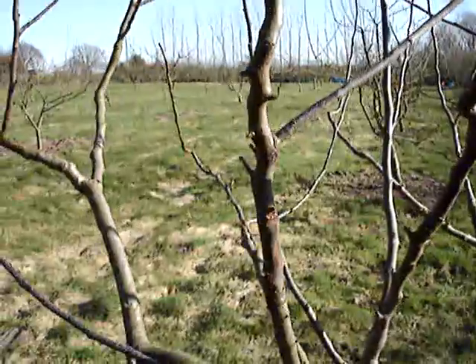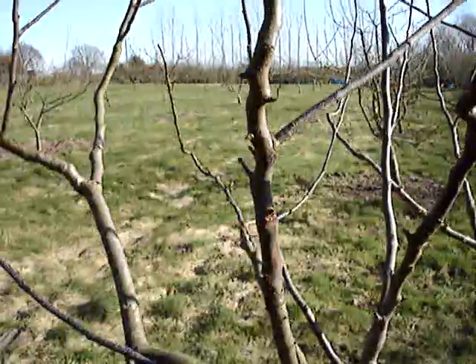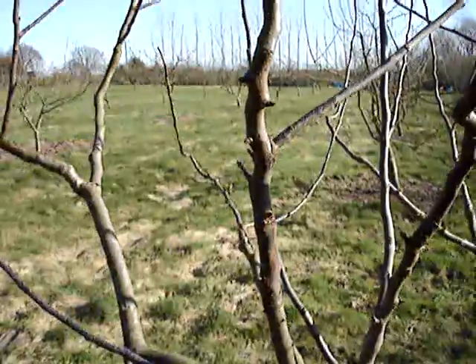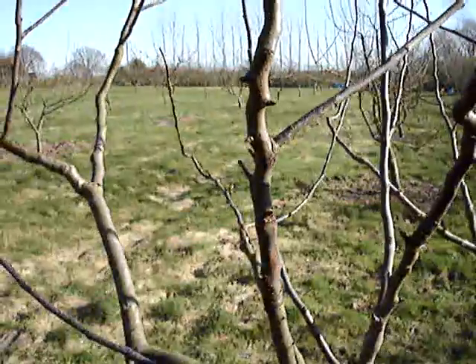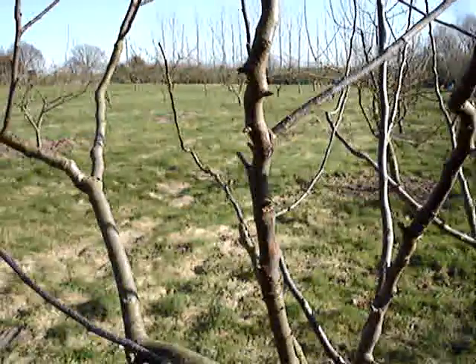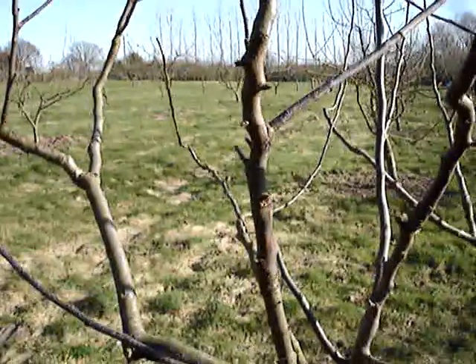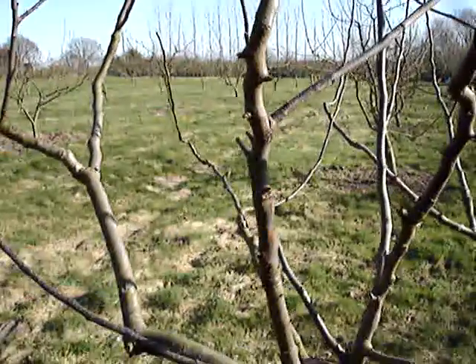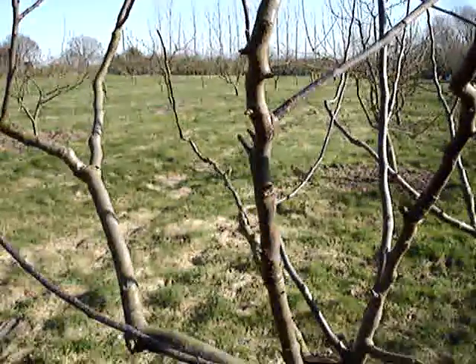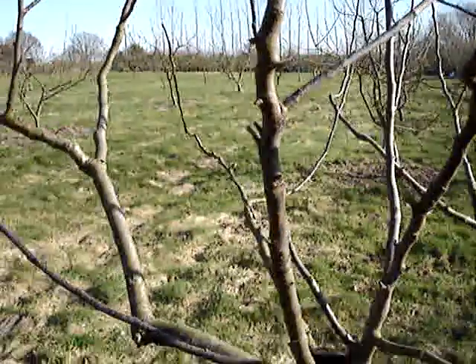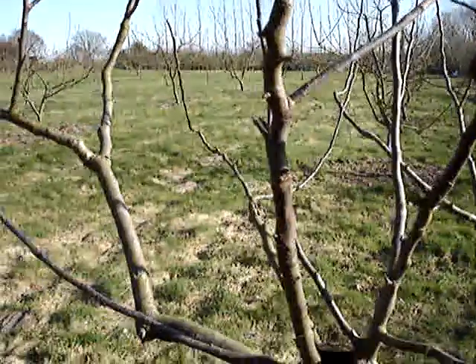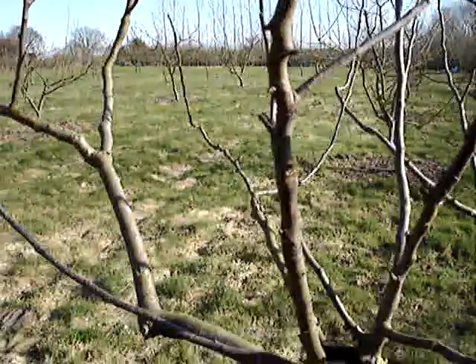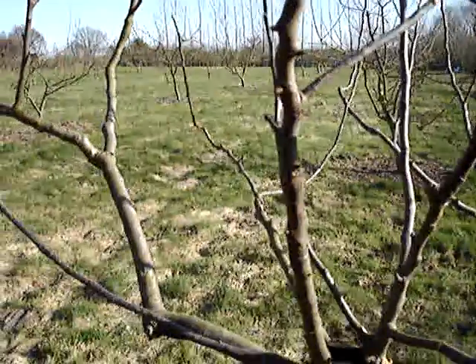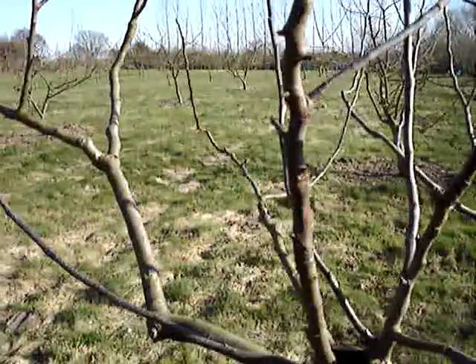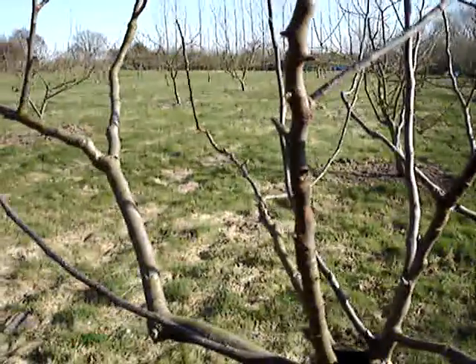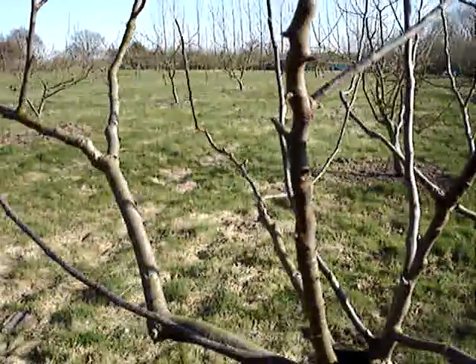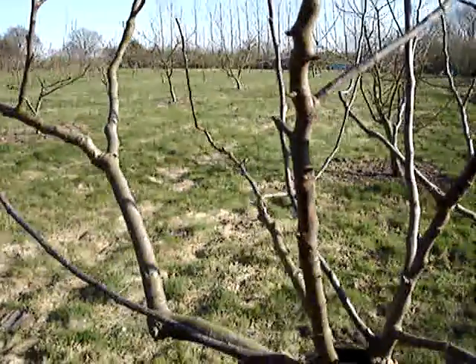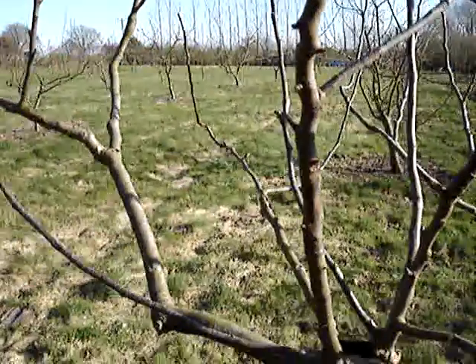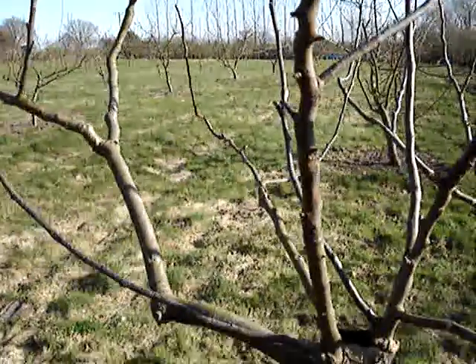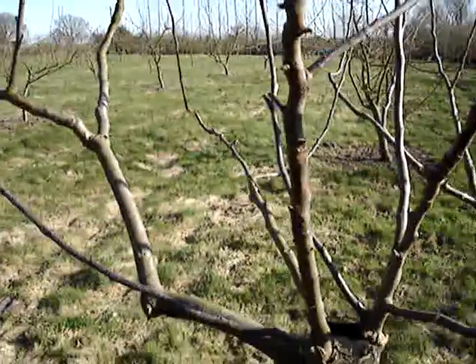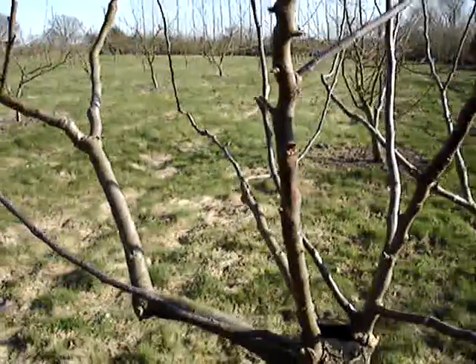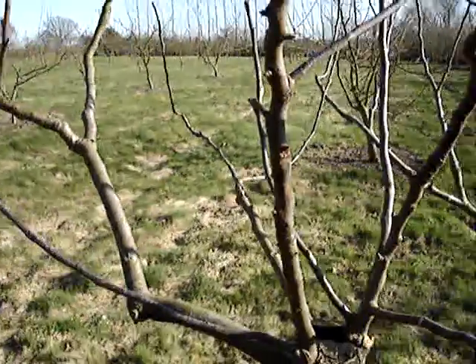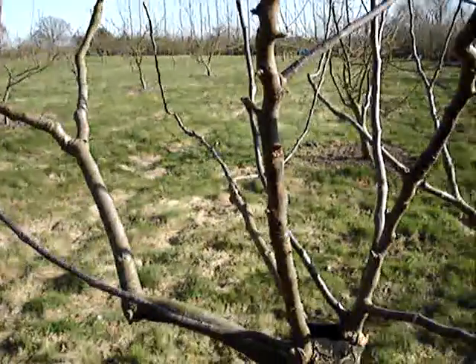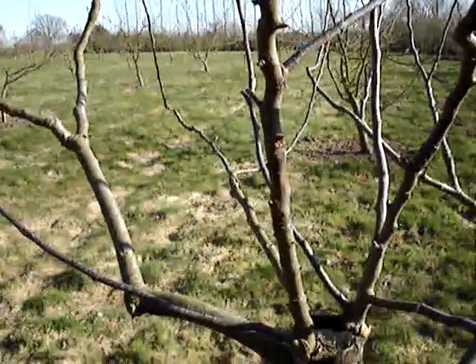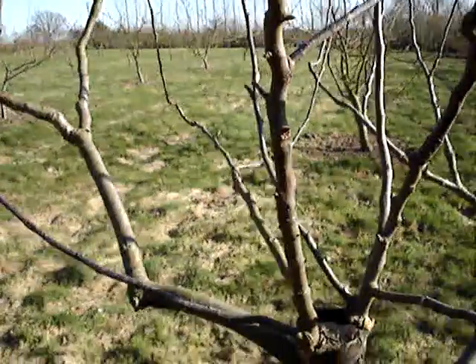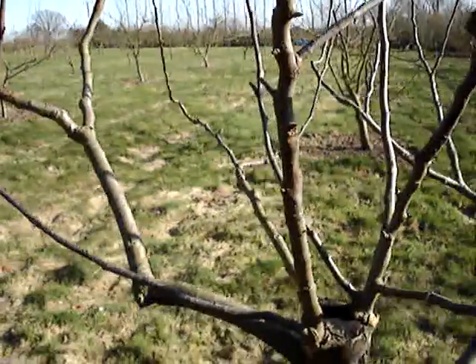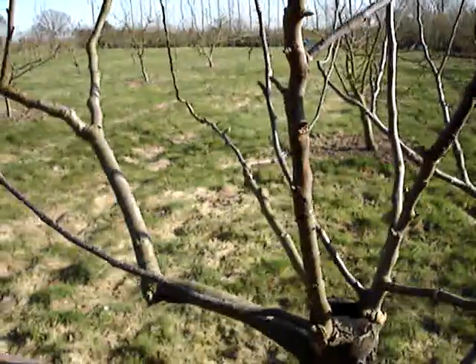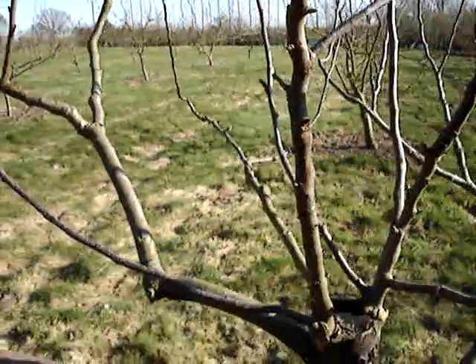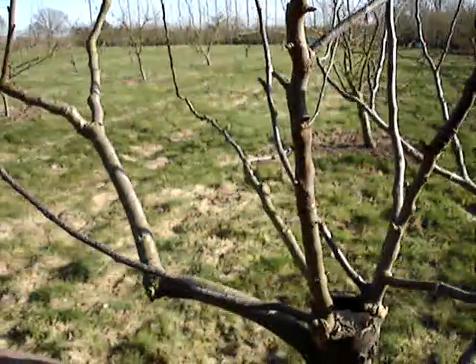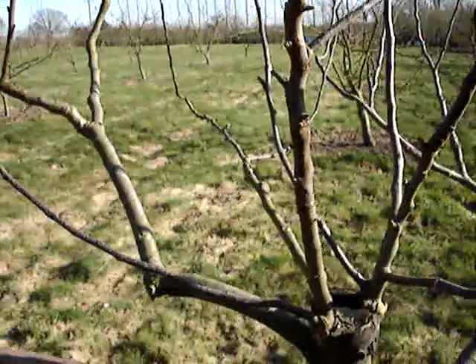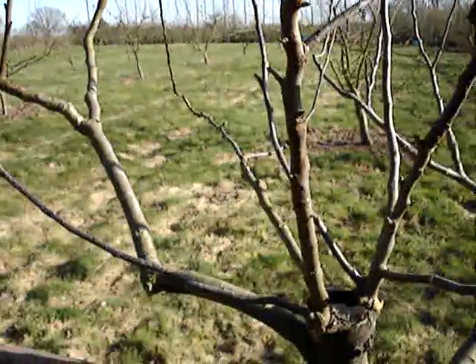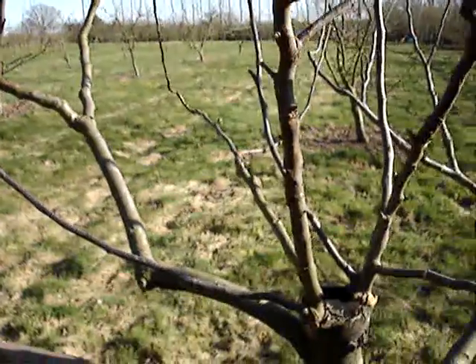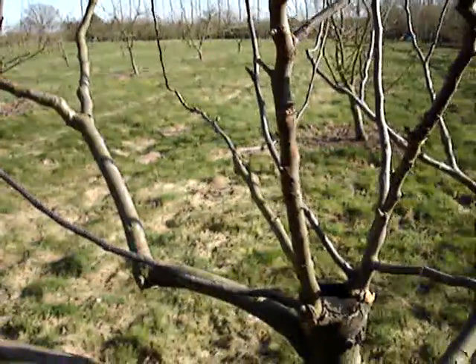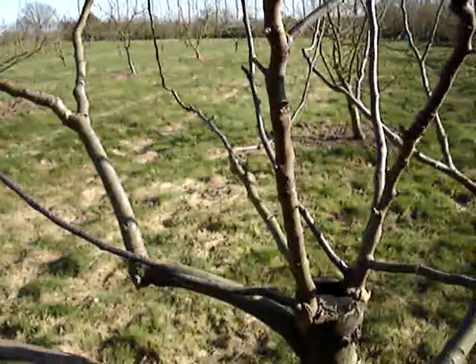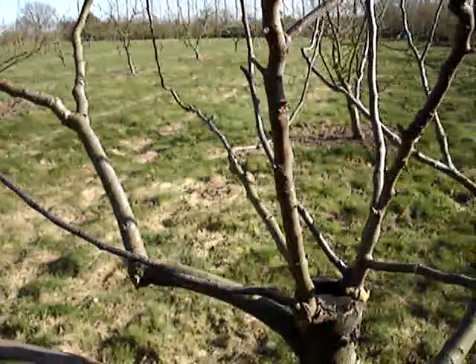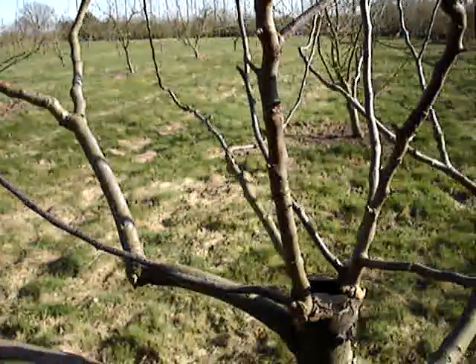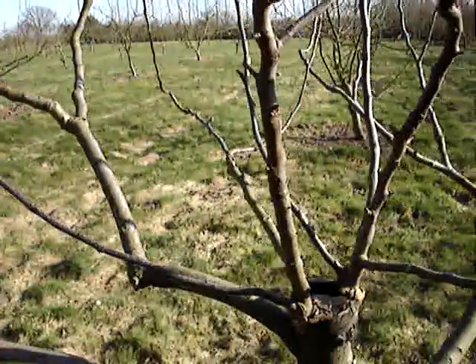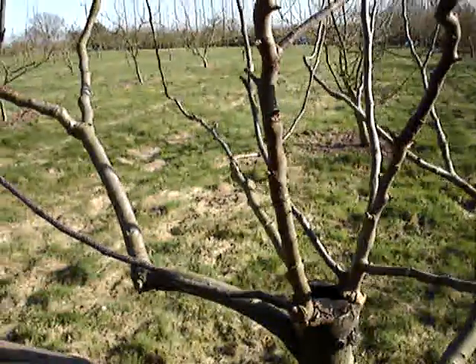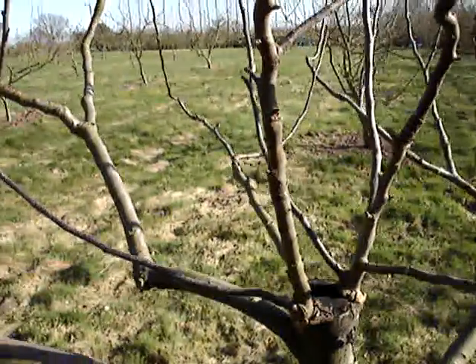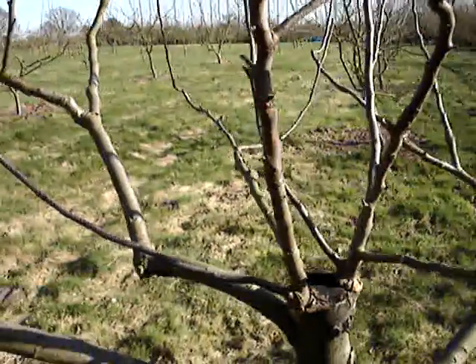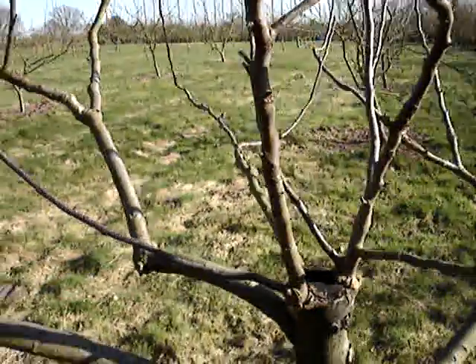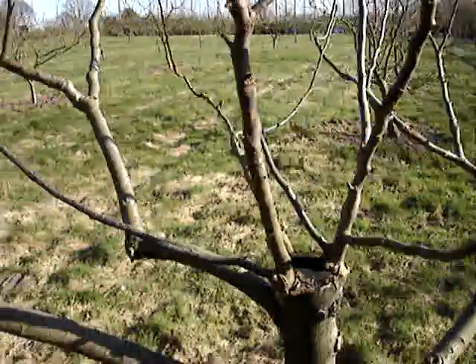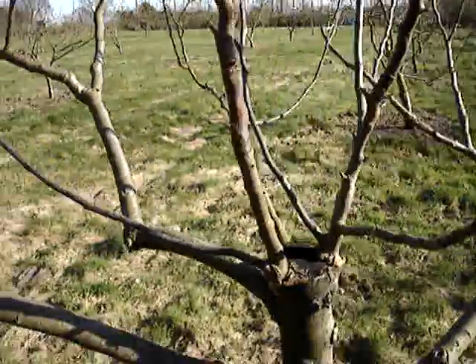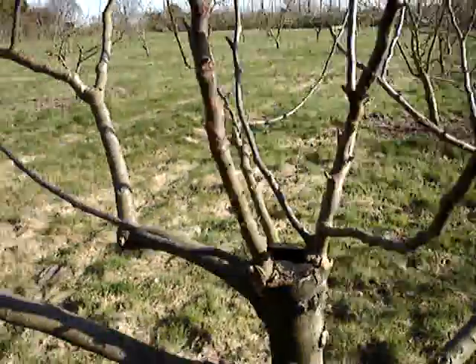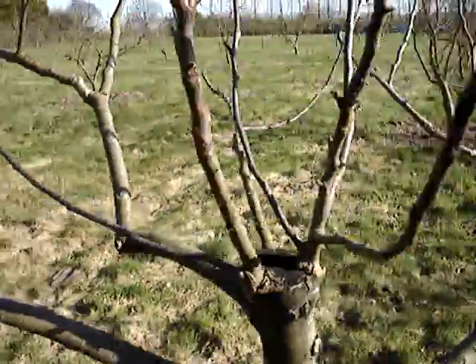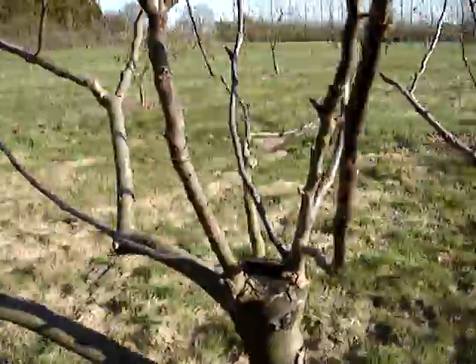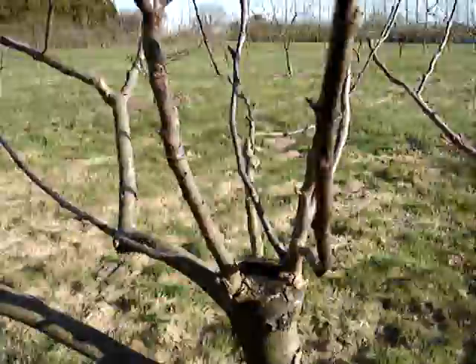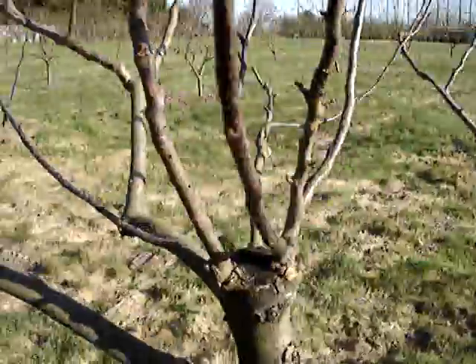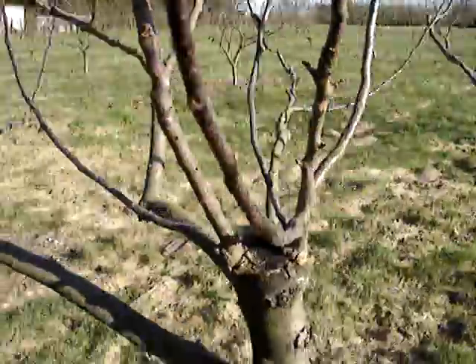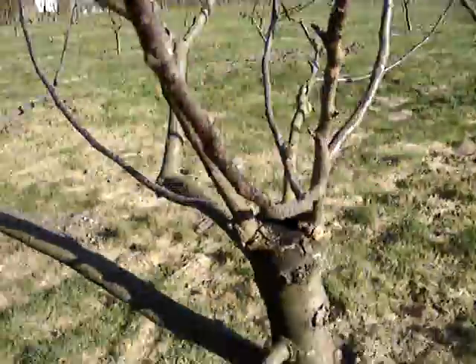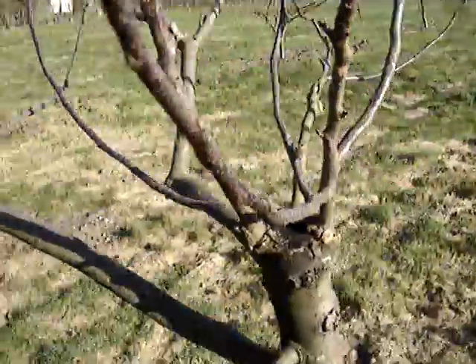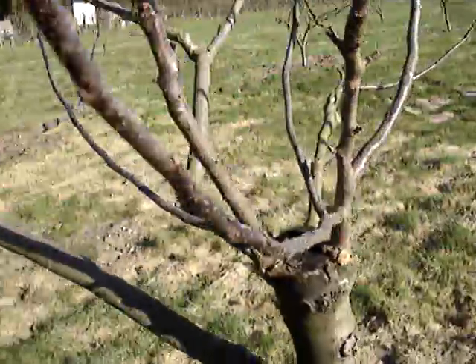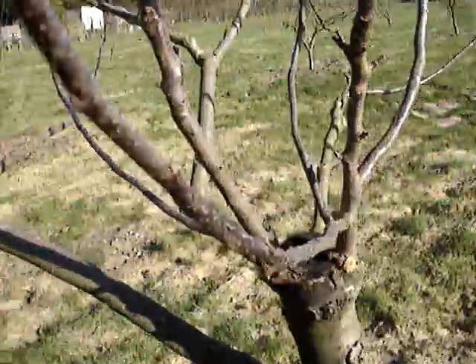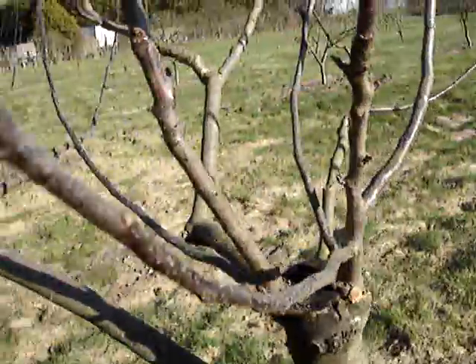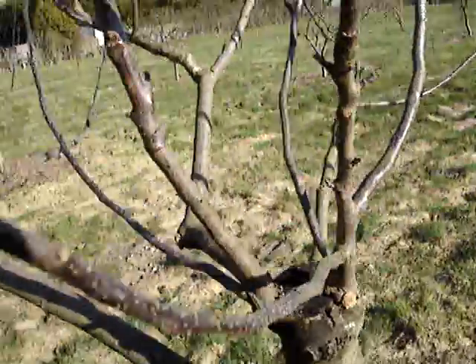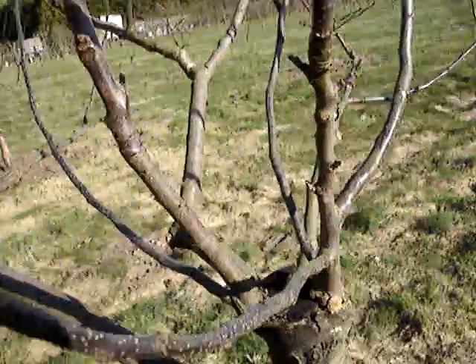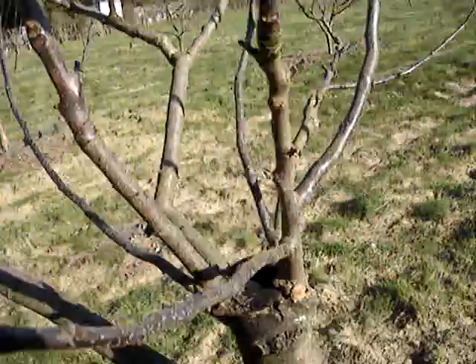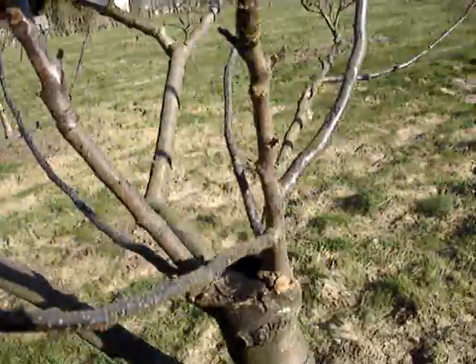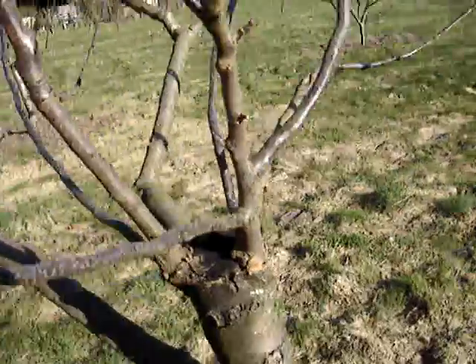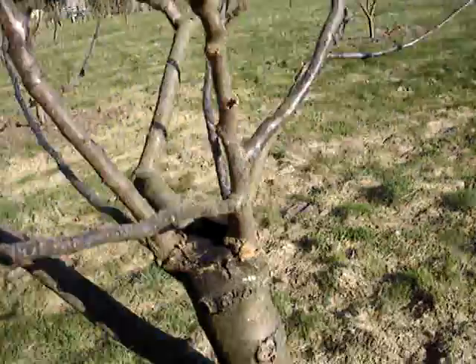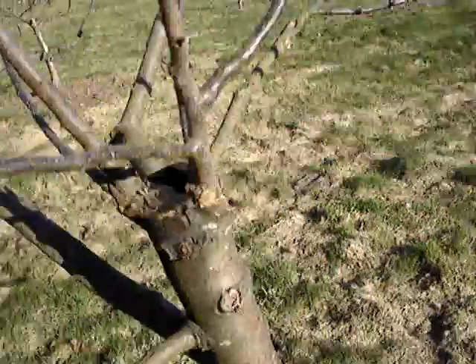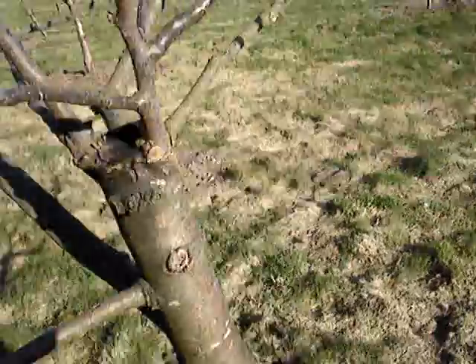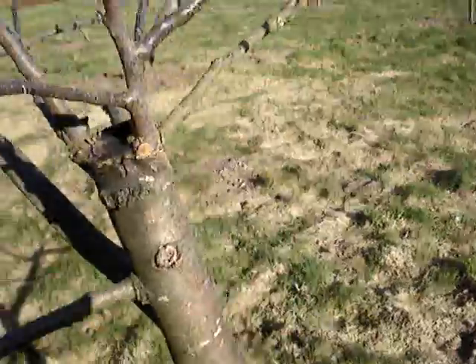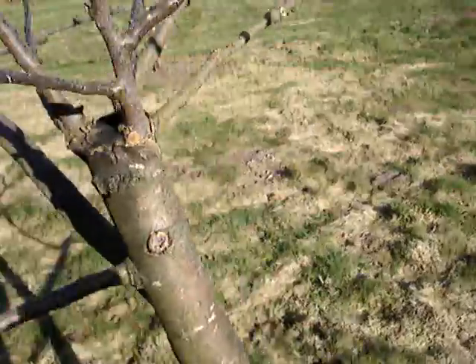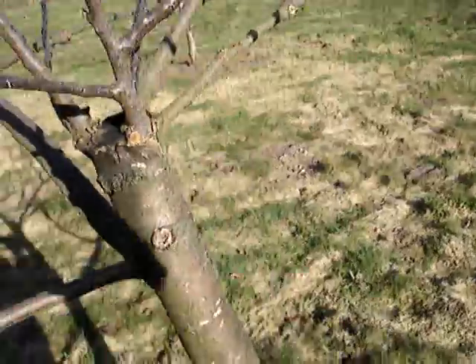So cut the wood now in February, store it, and graft it in late March or early April. There are several techniques which we'll come to.